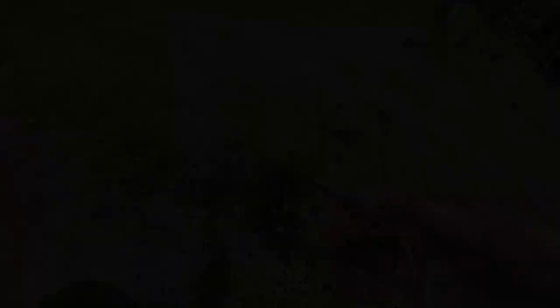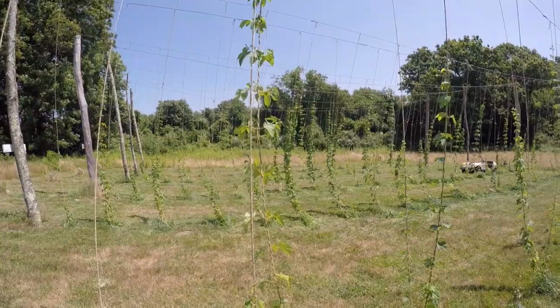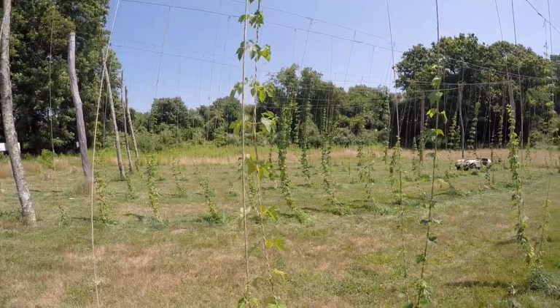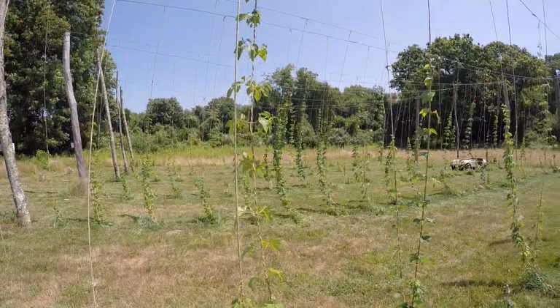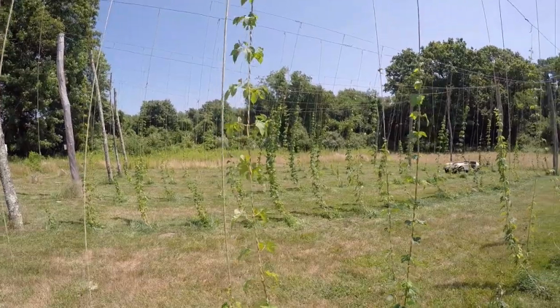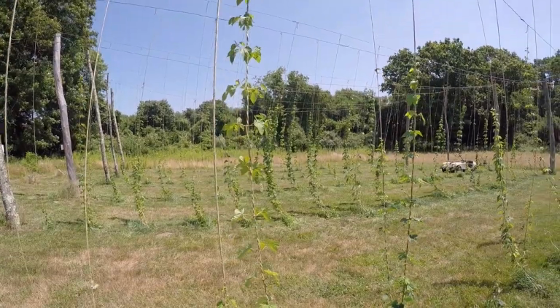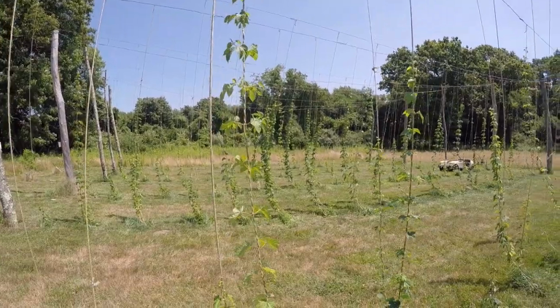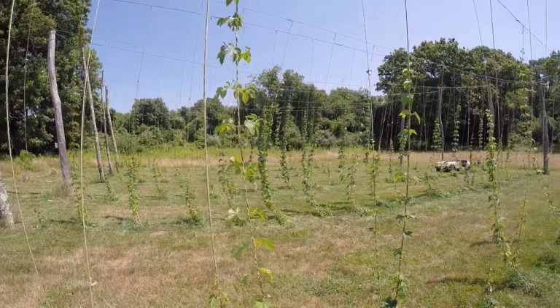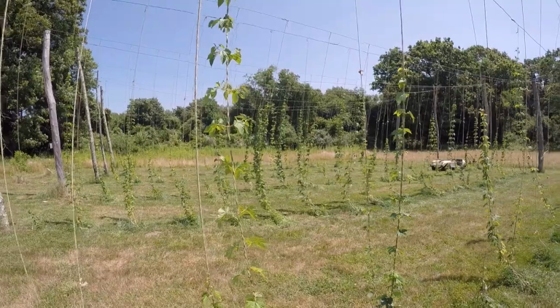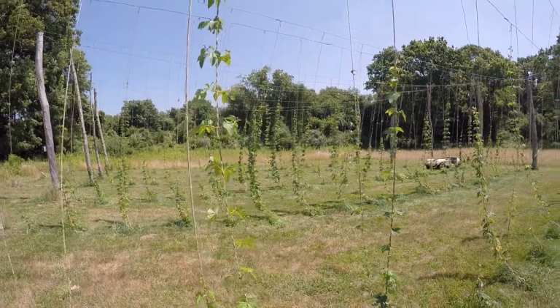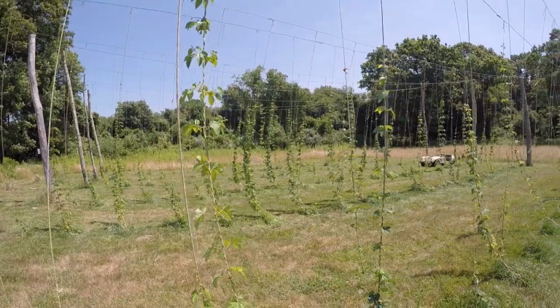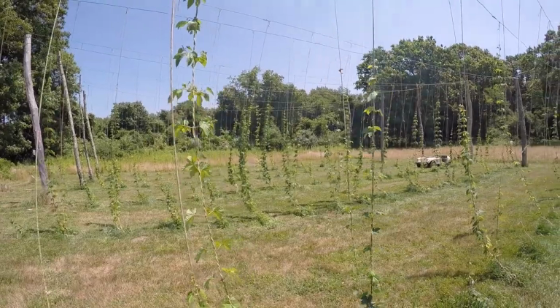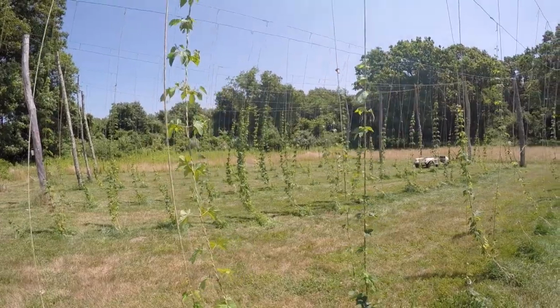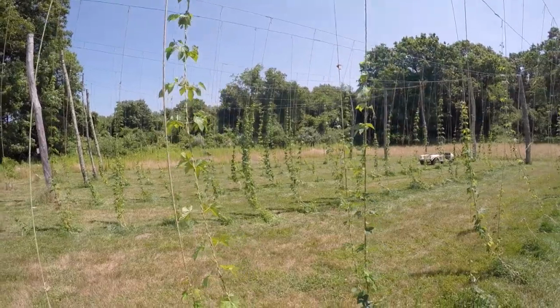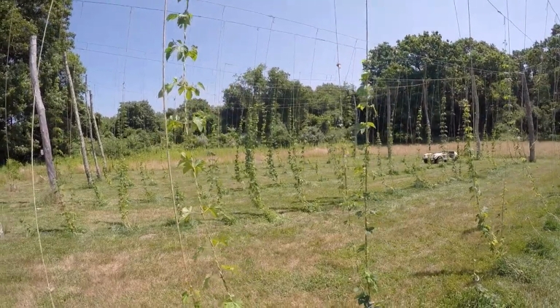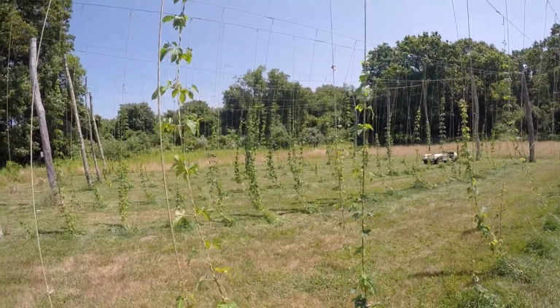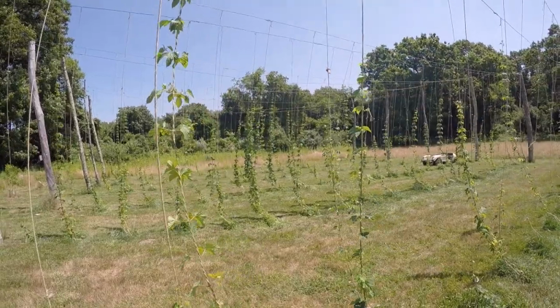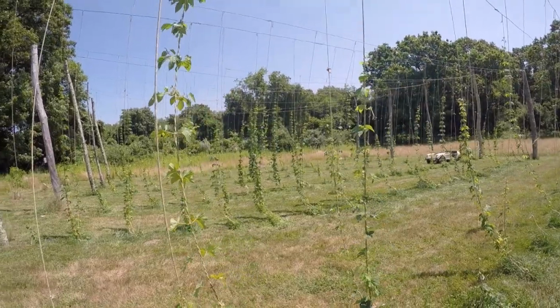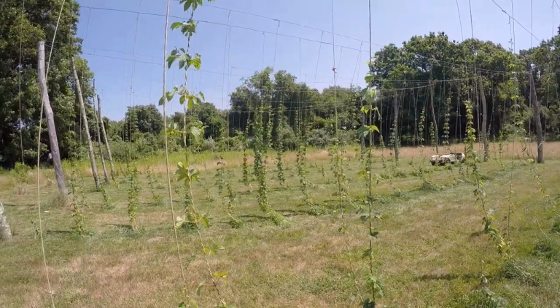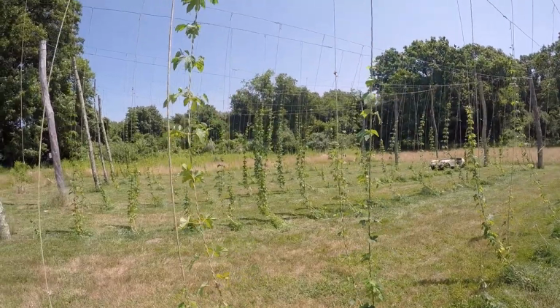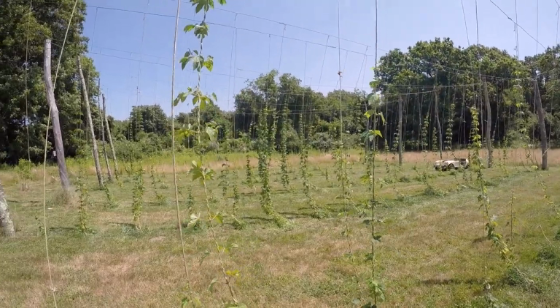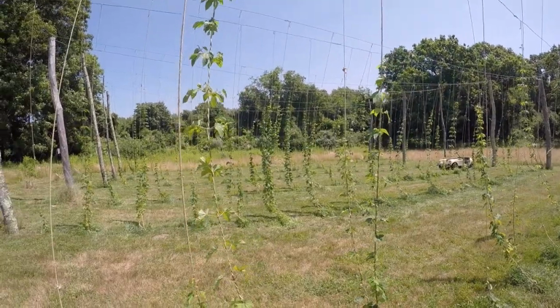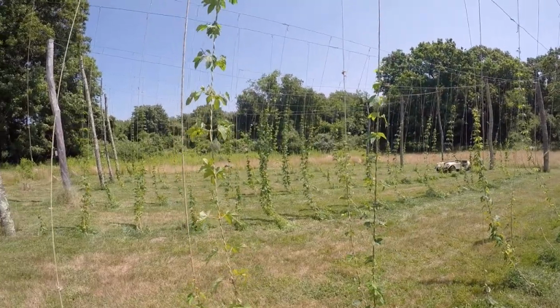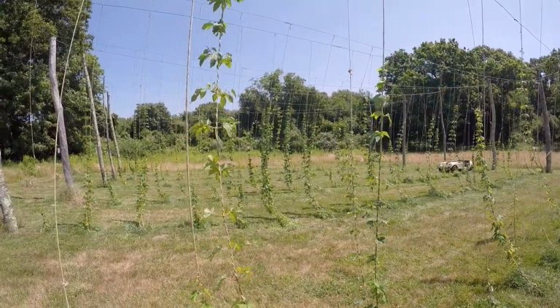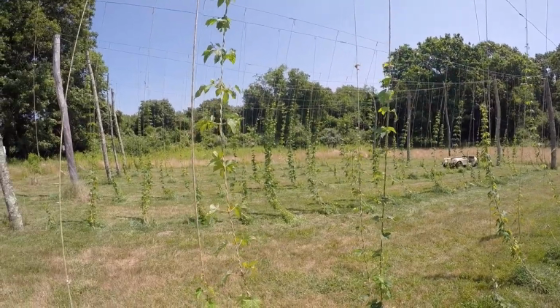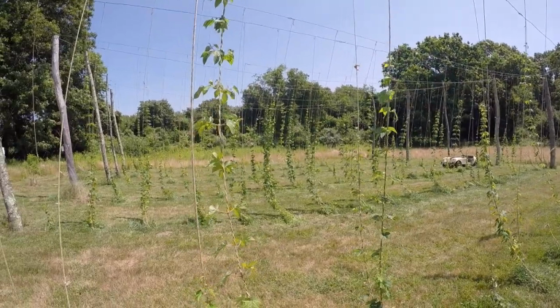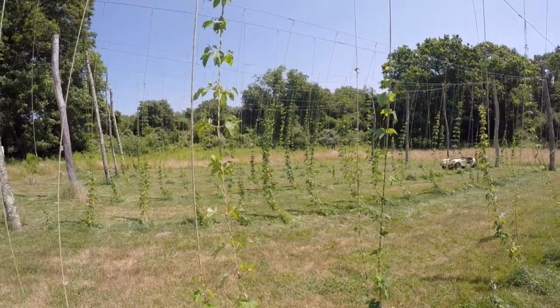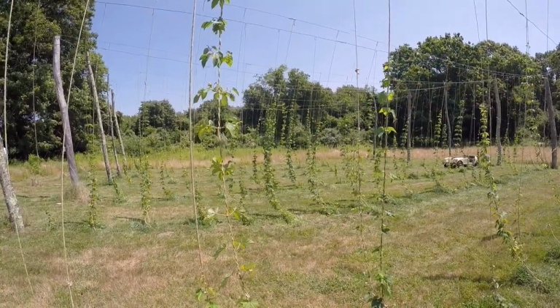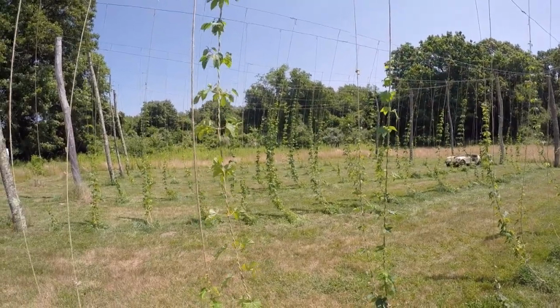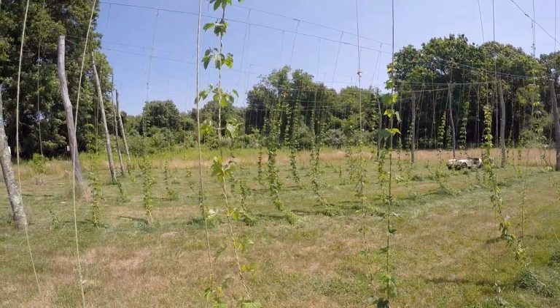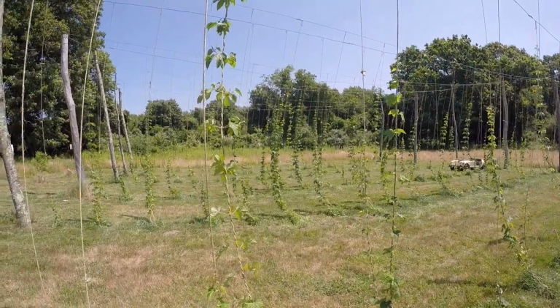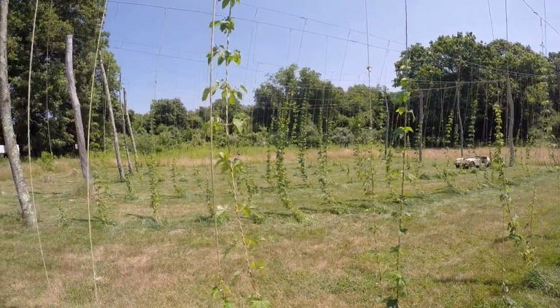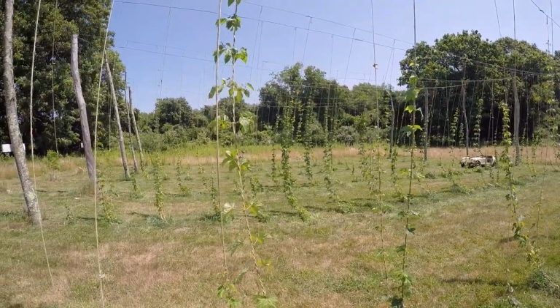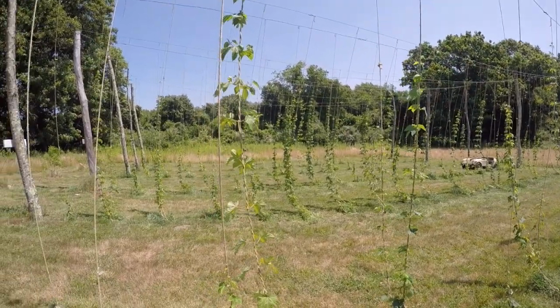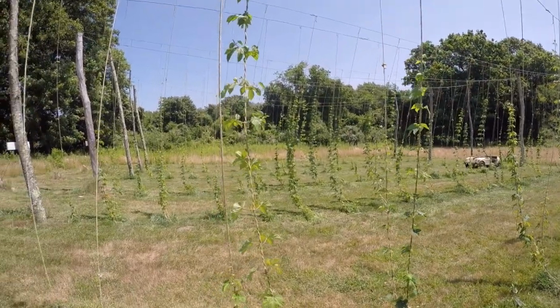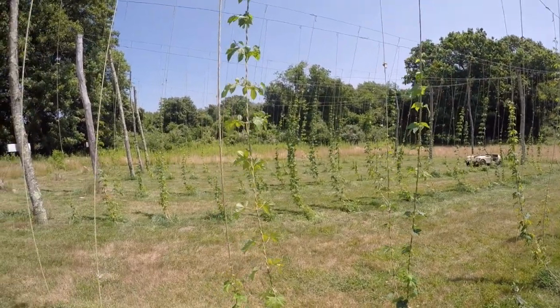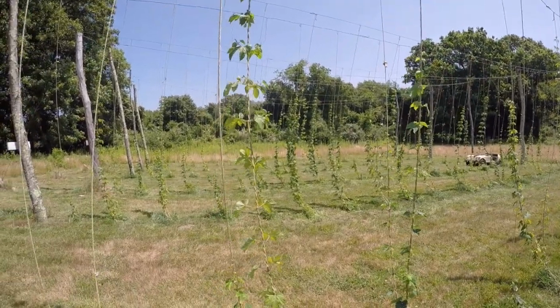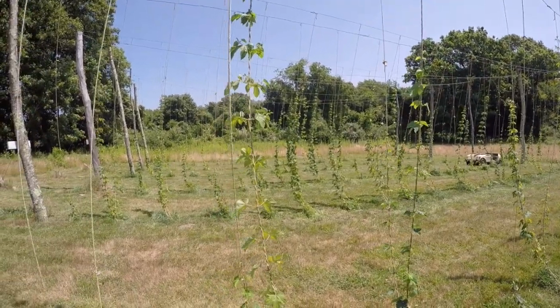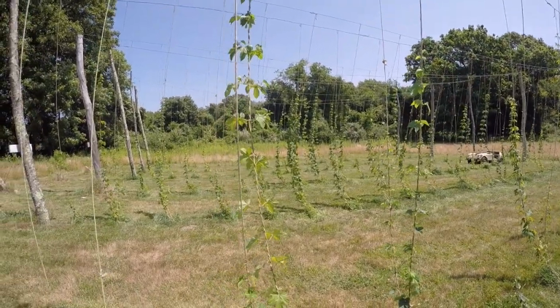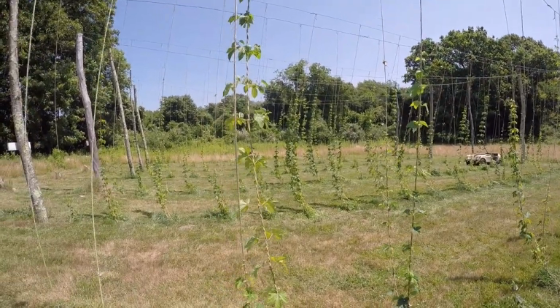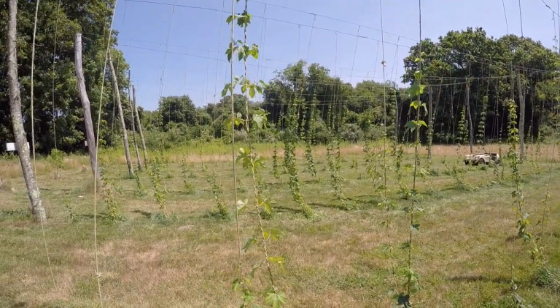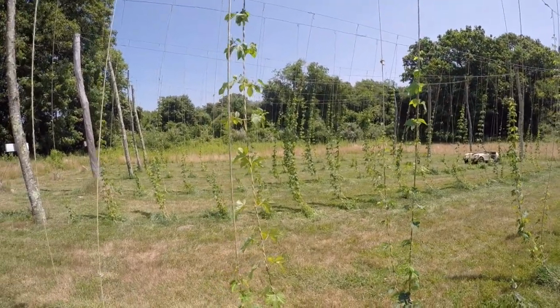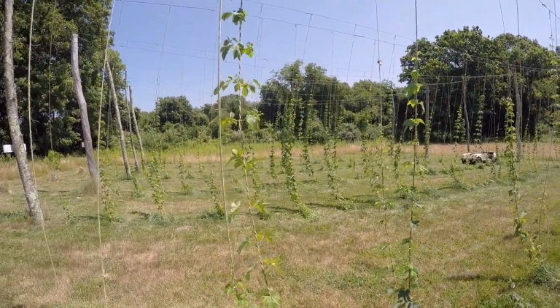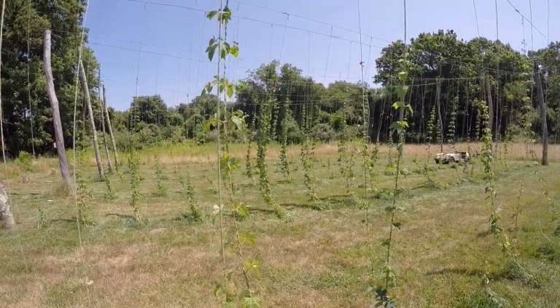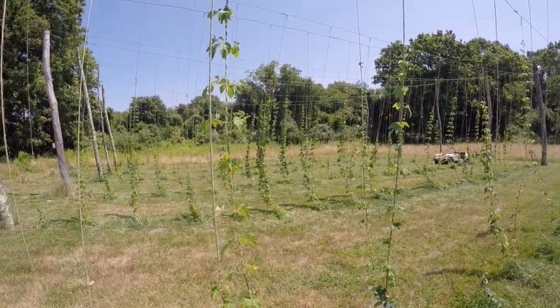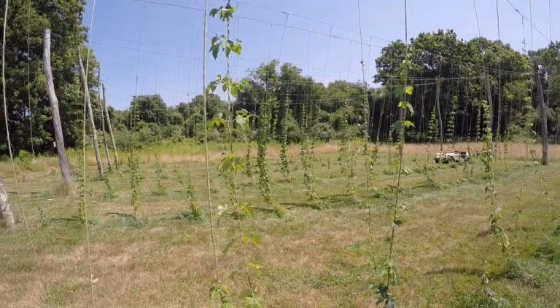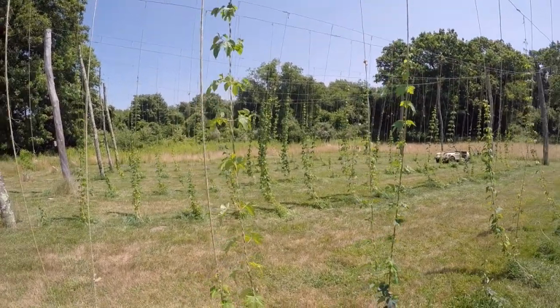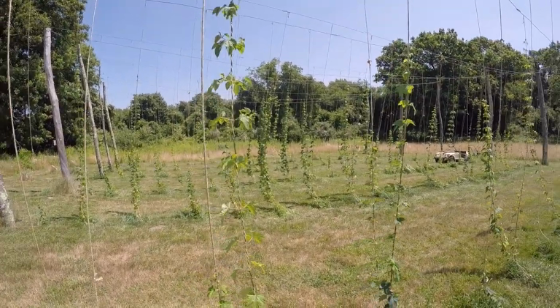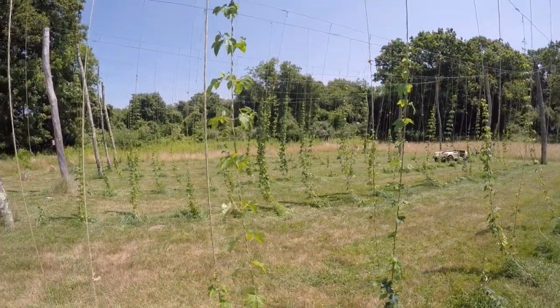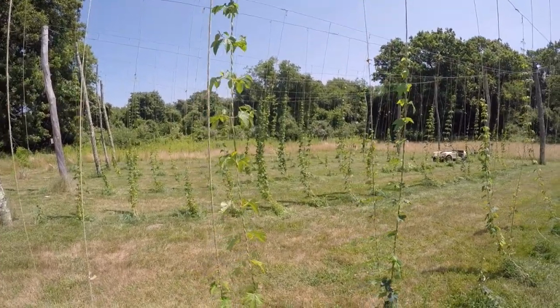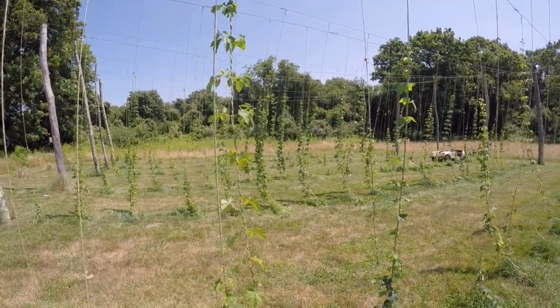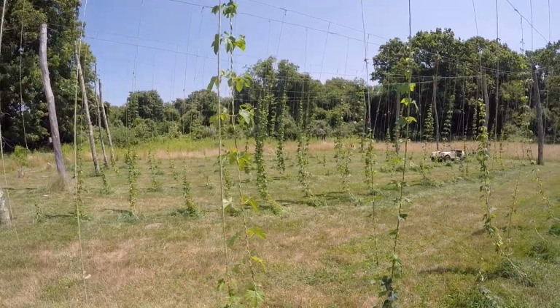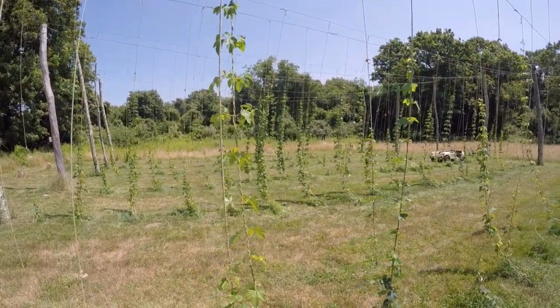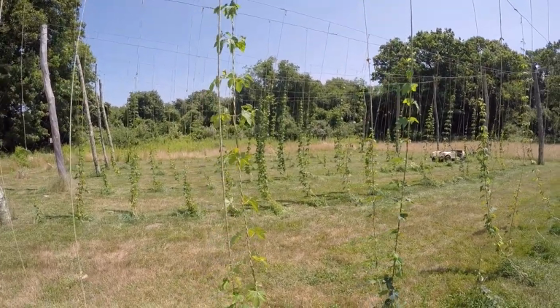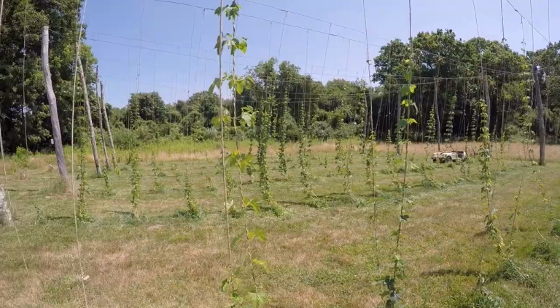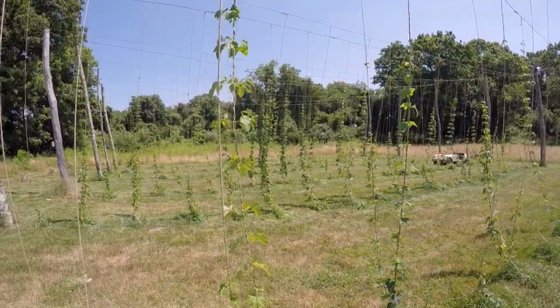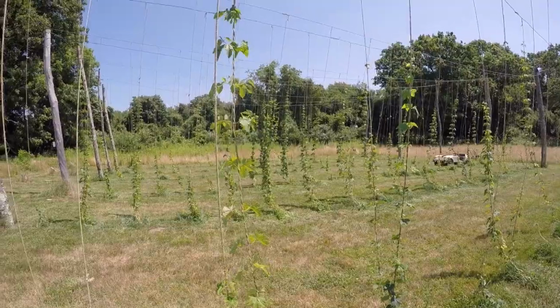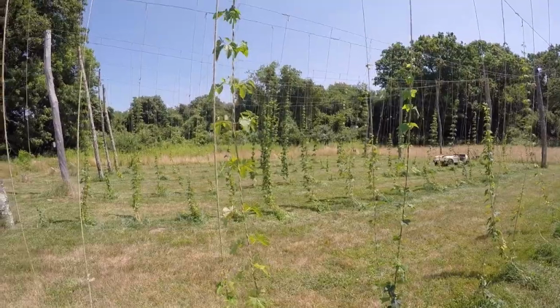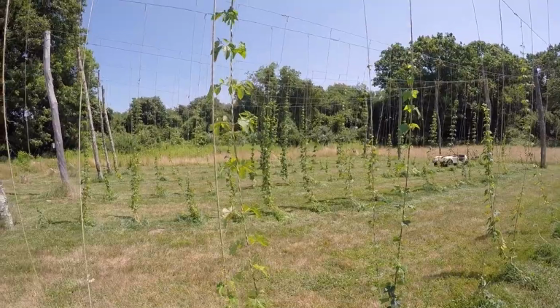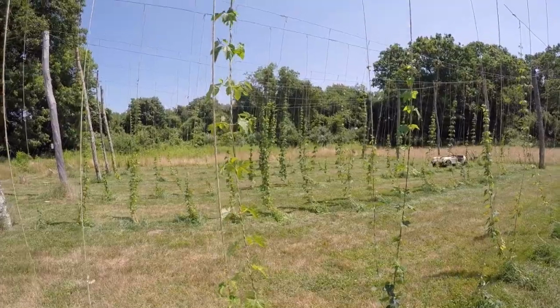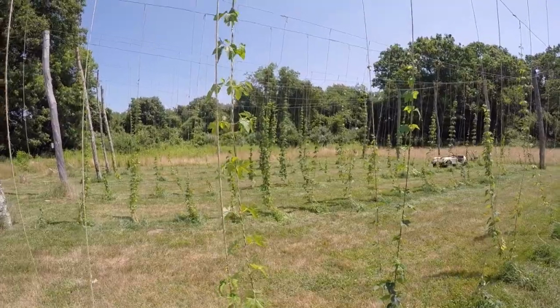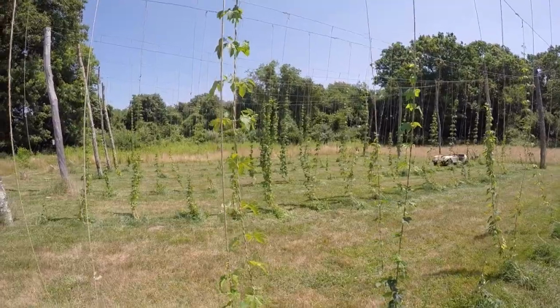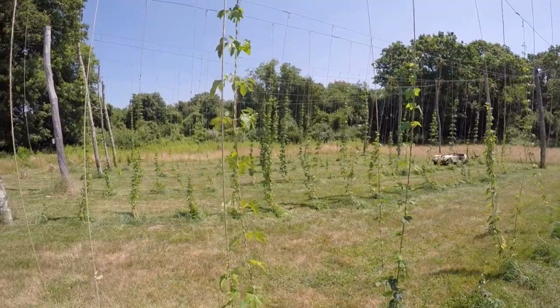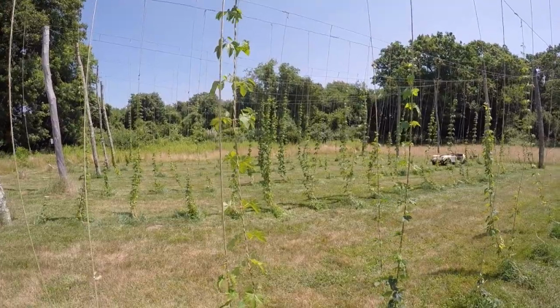I just got done spraying all these plants. It says to do it every 10 days, and I'll definitely have to put that into the regimen.